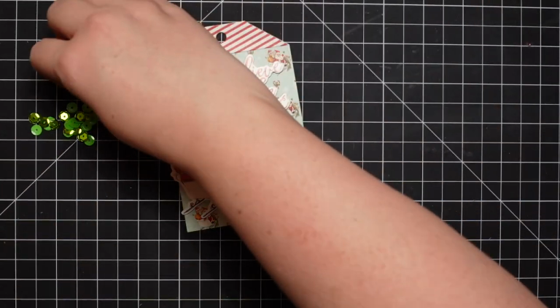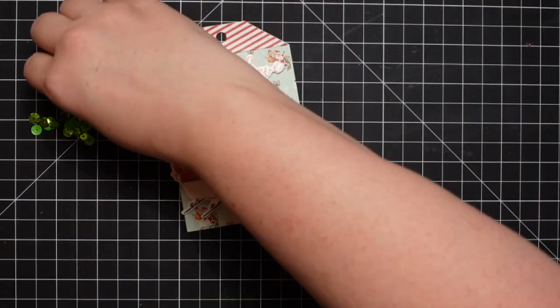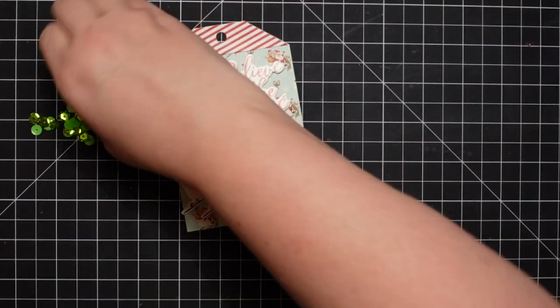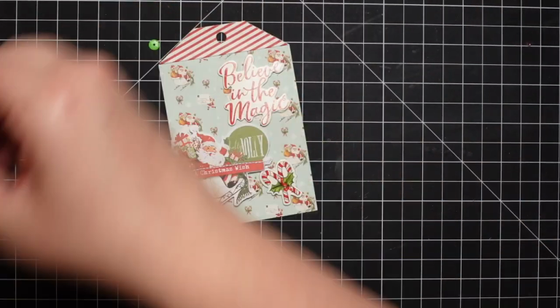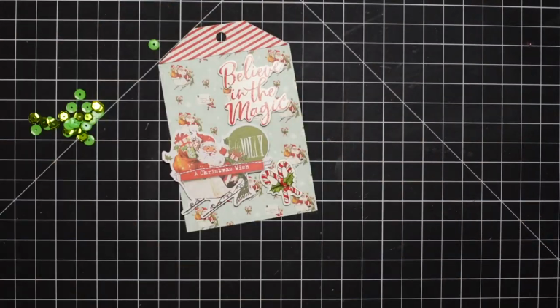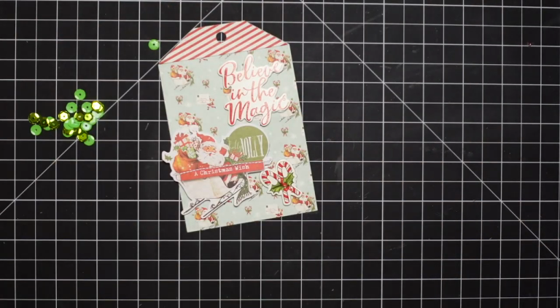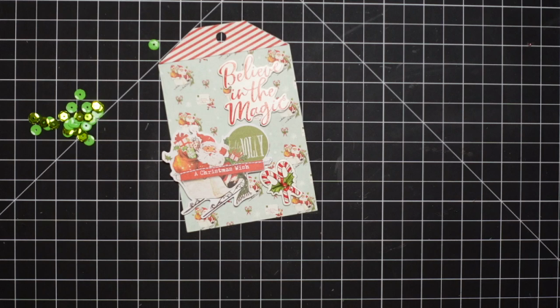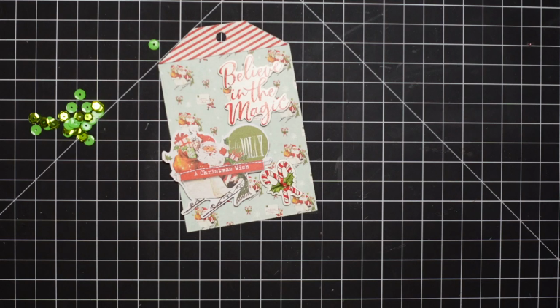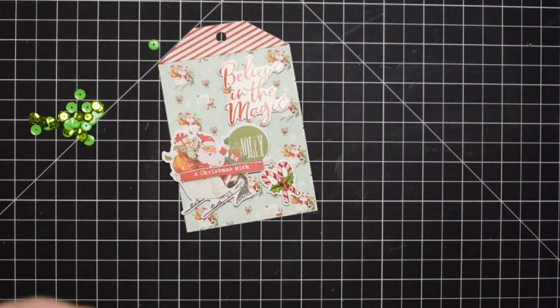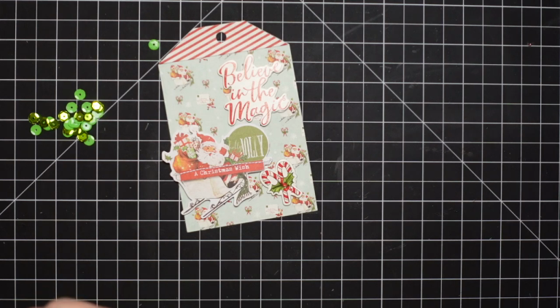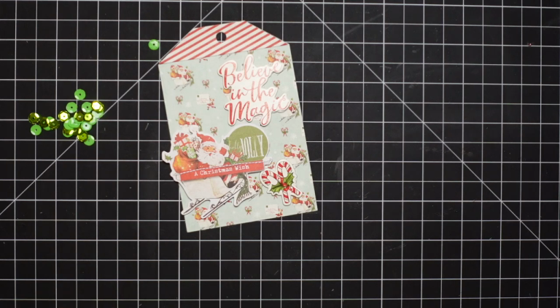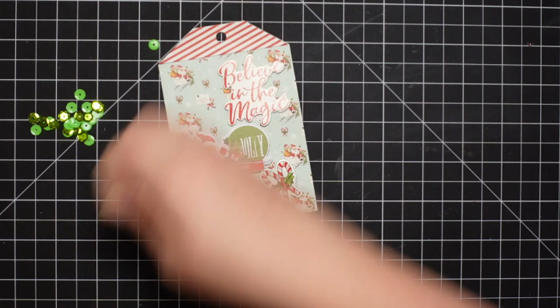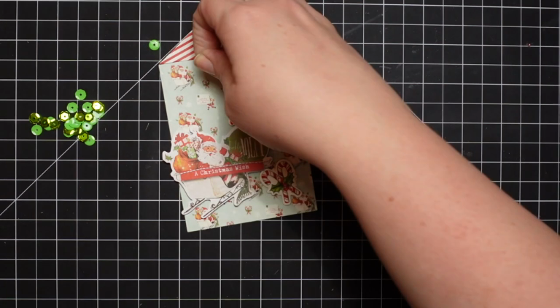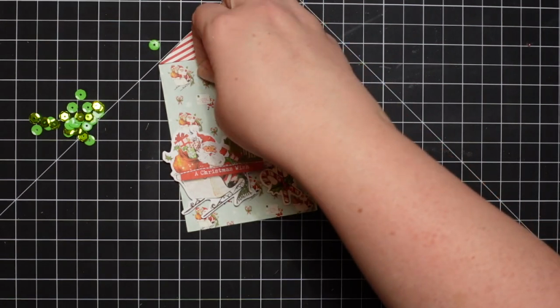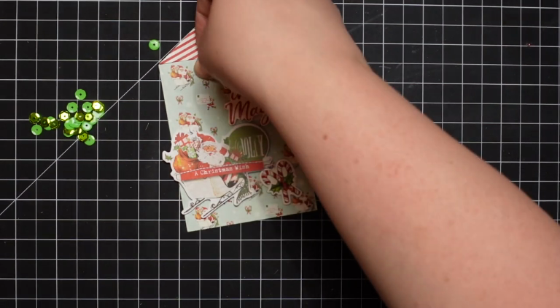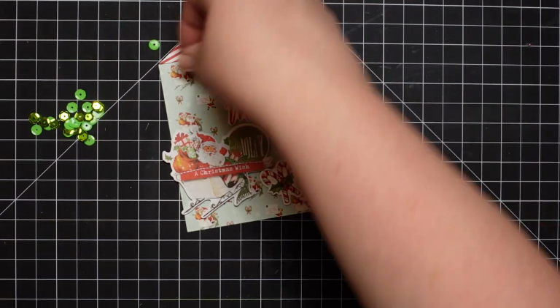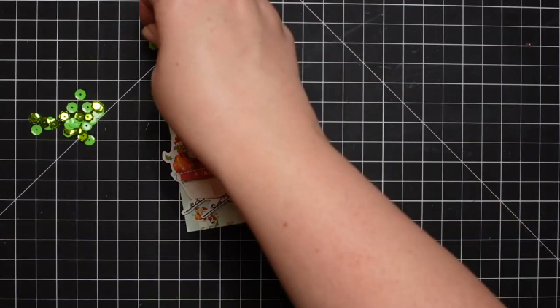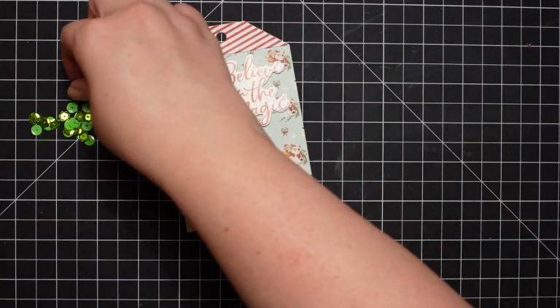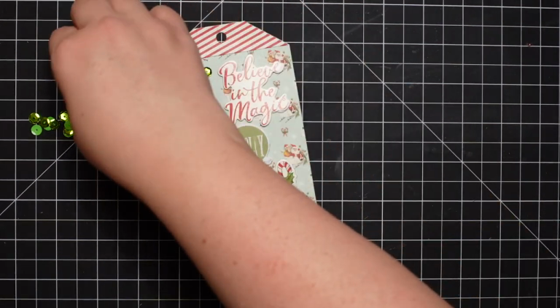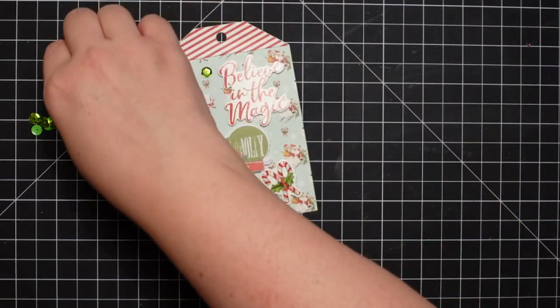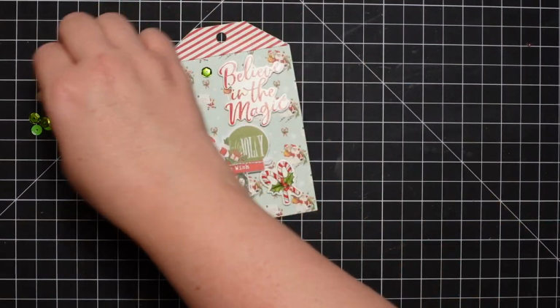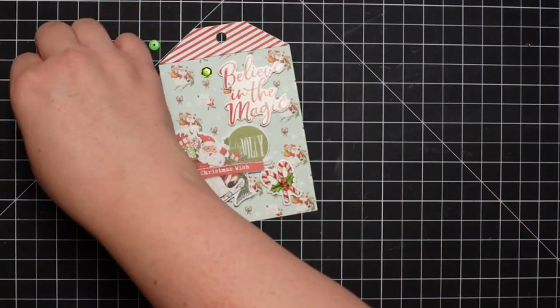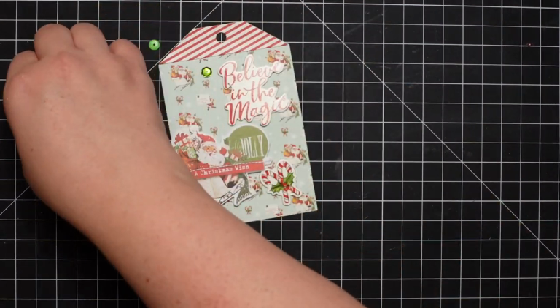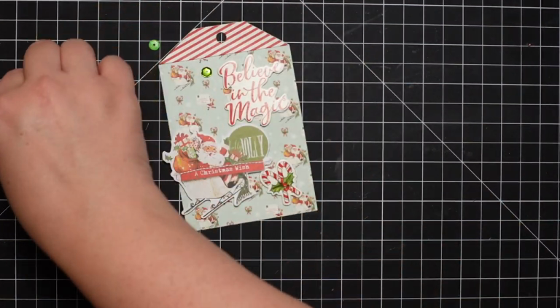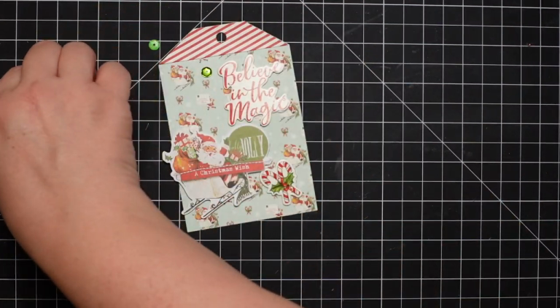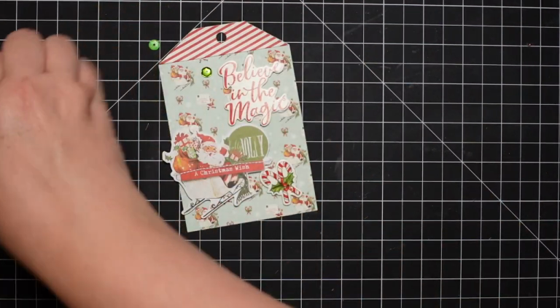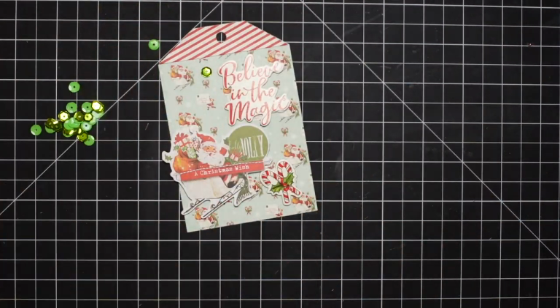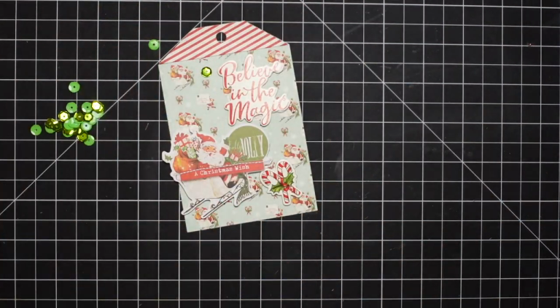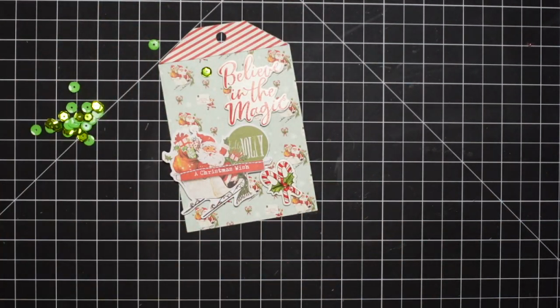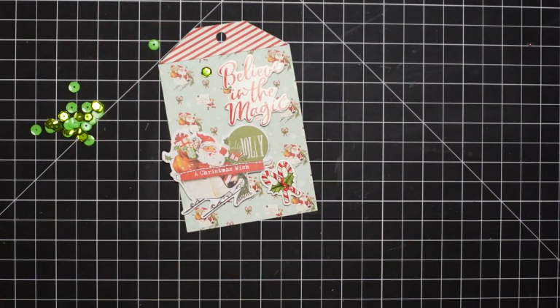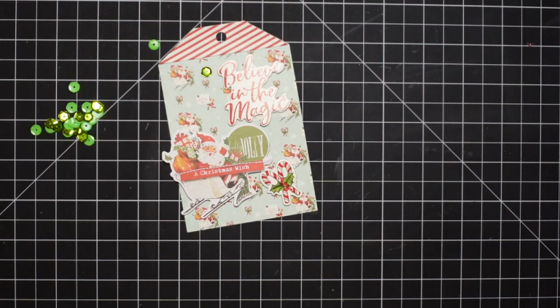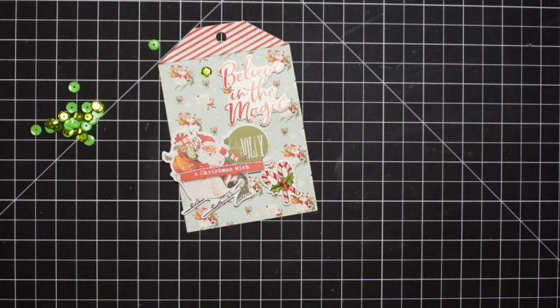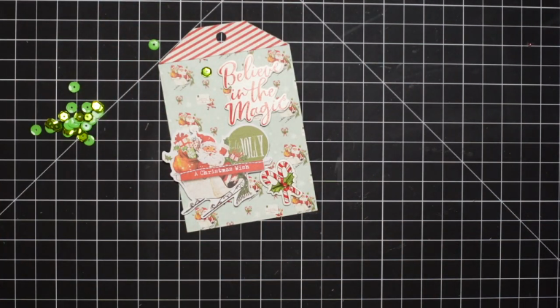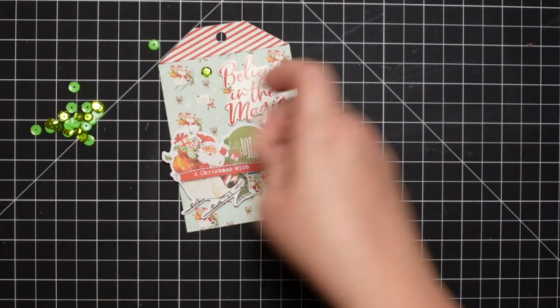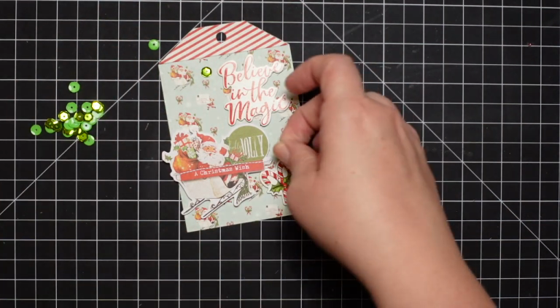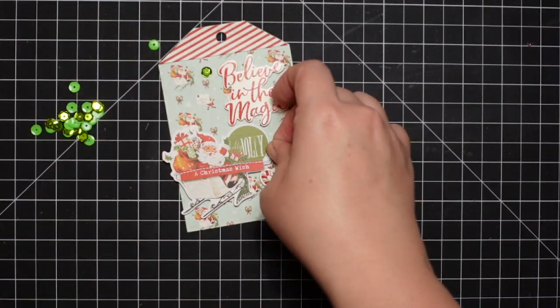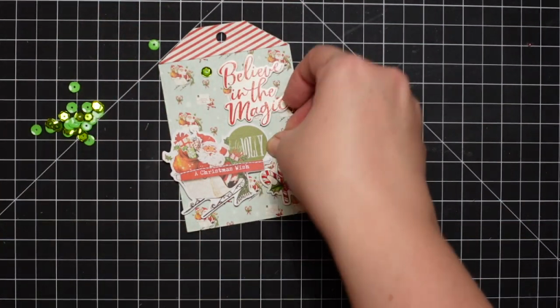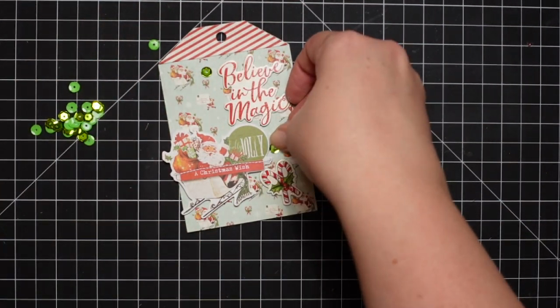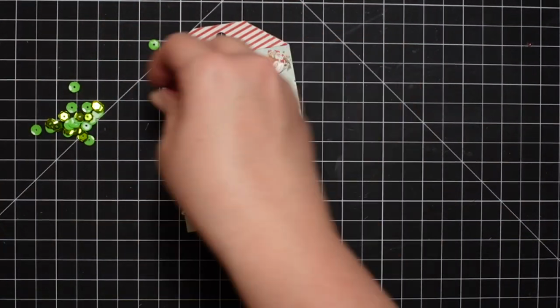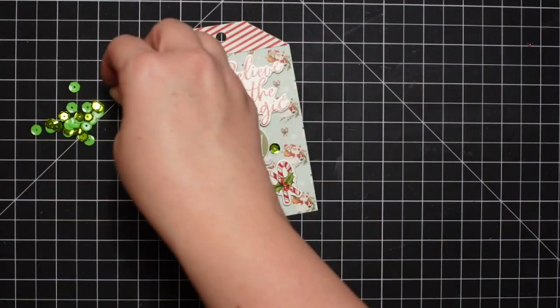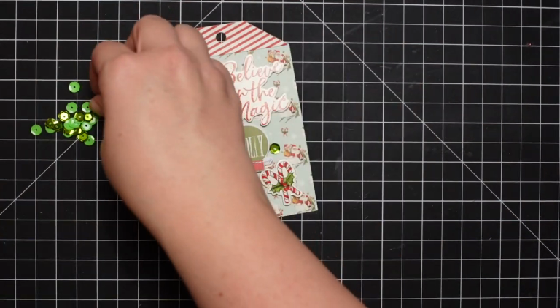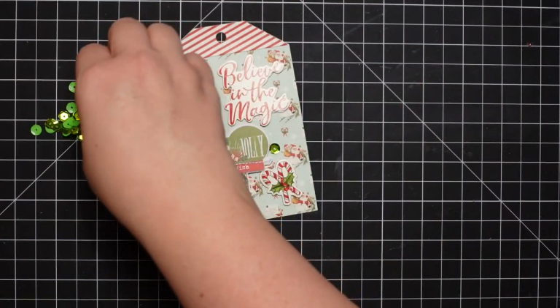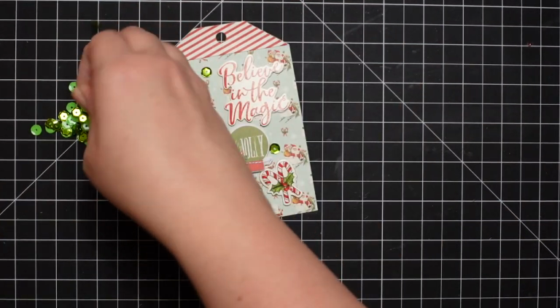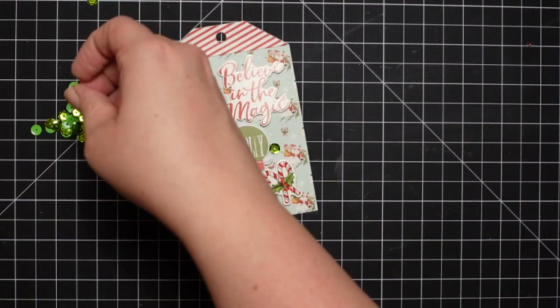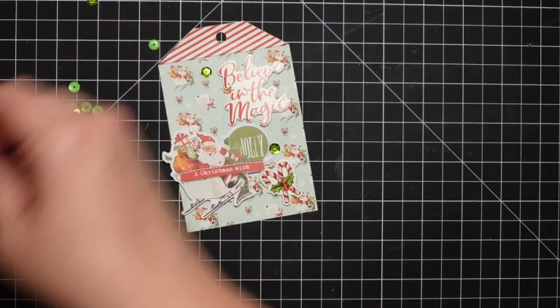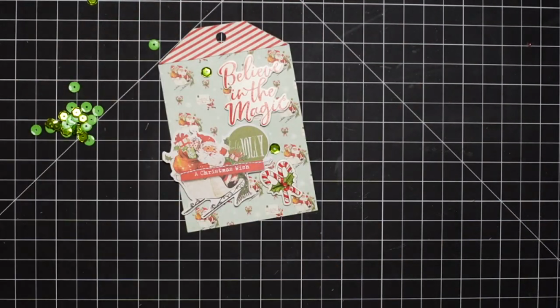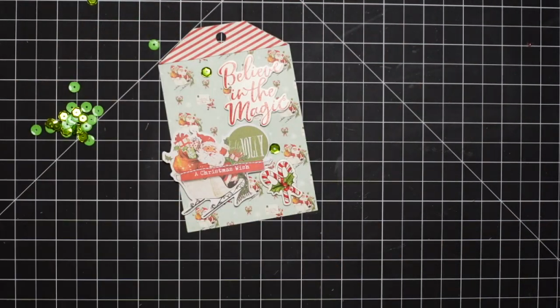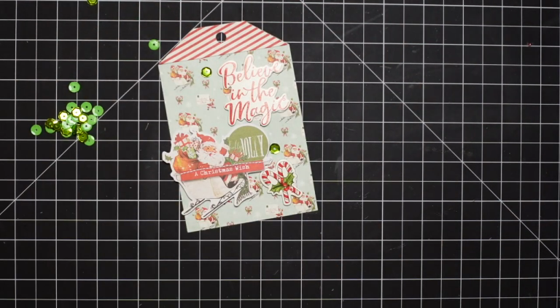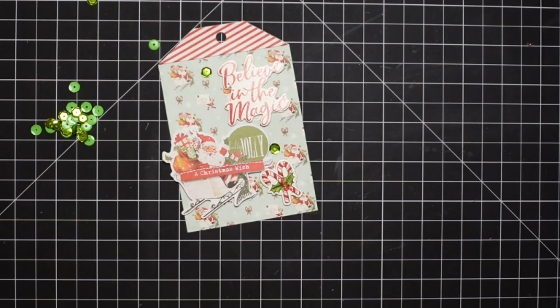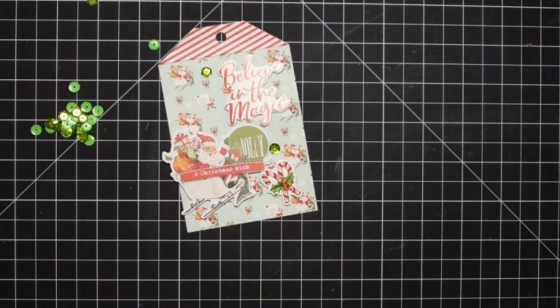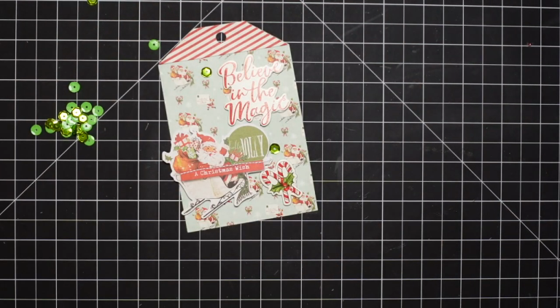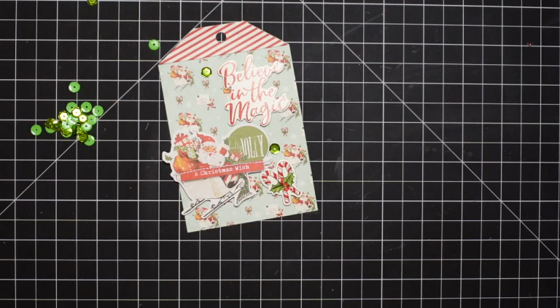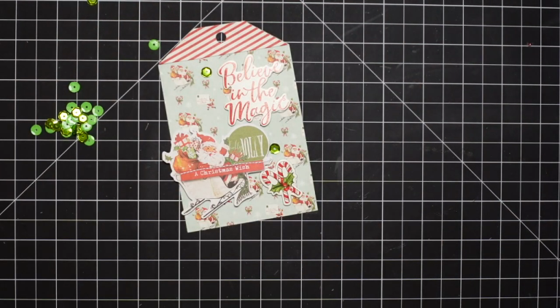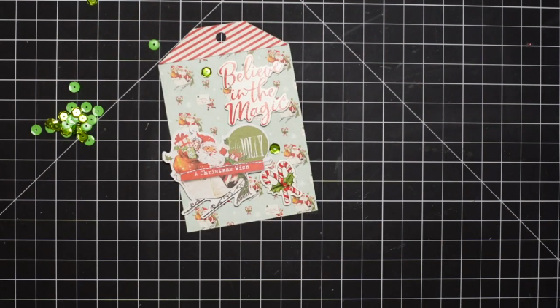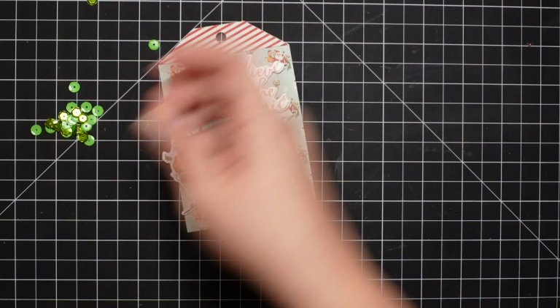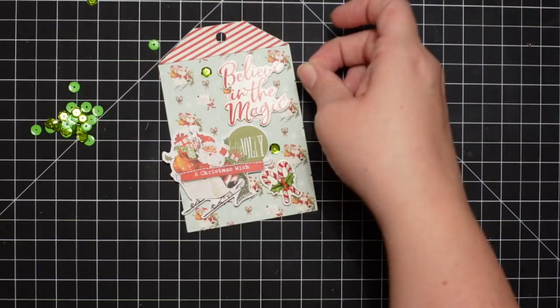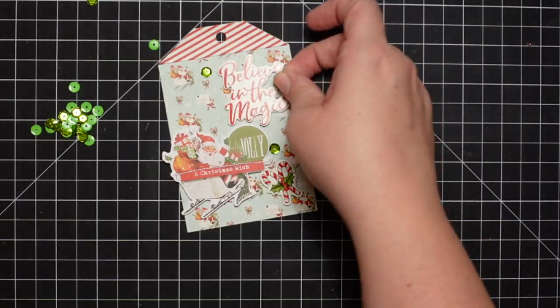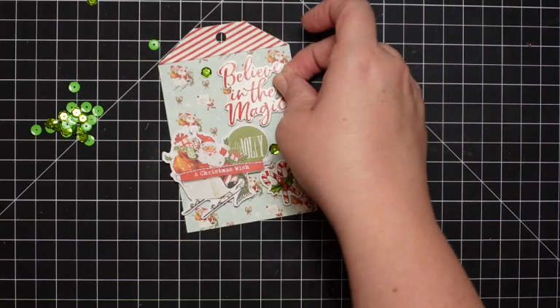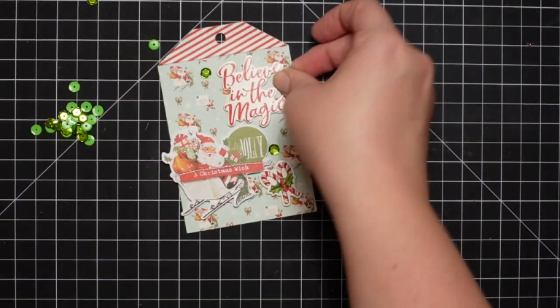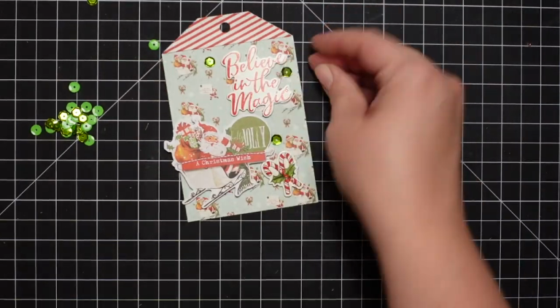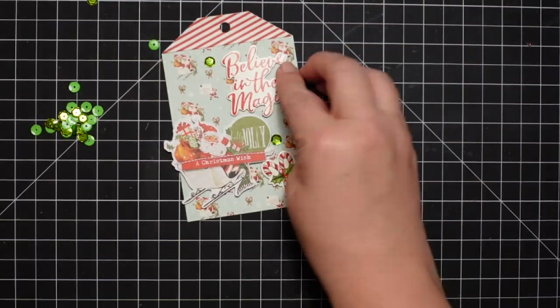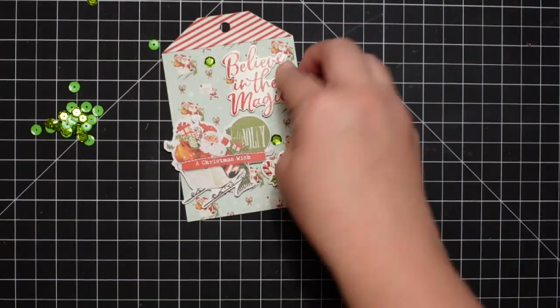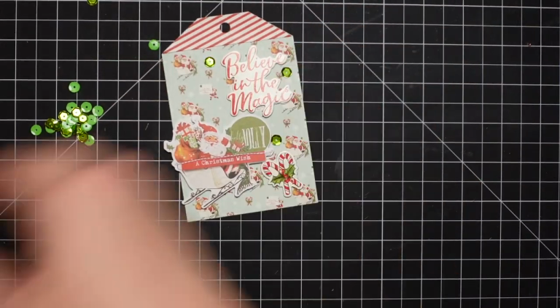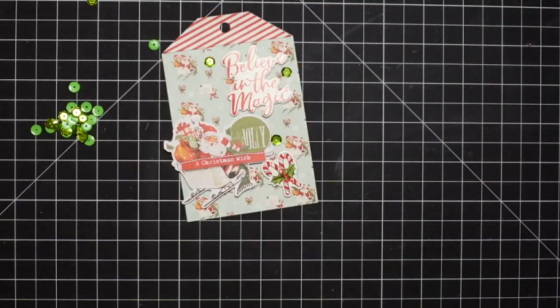The sequins I'm using are just random. Everything in my craft room is pretty much packed up, so I'm working with limited supplies.